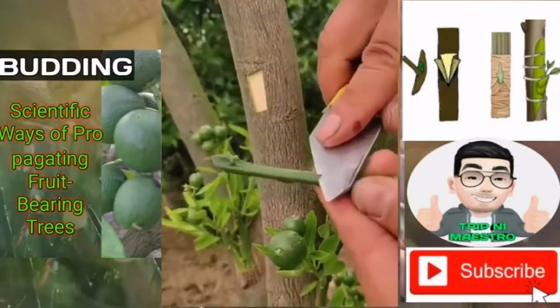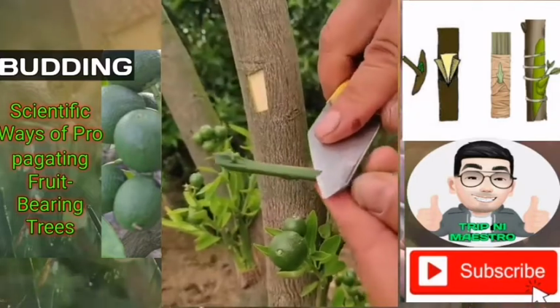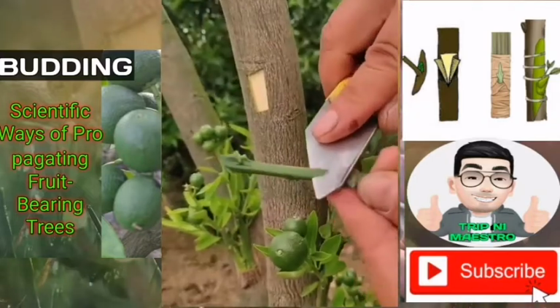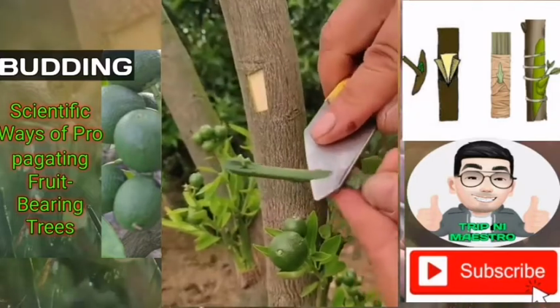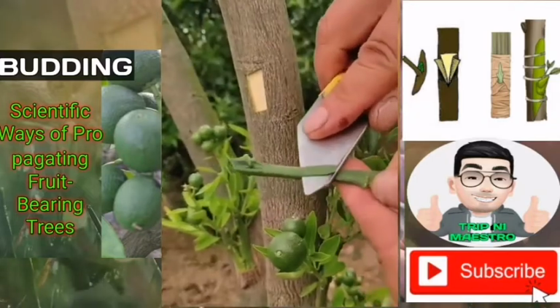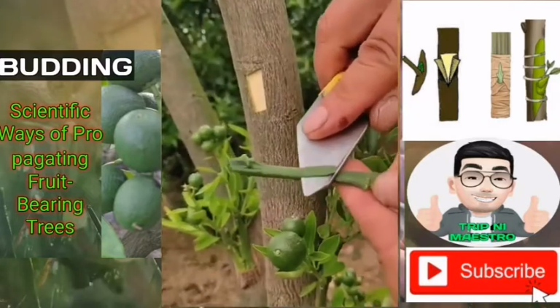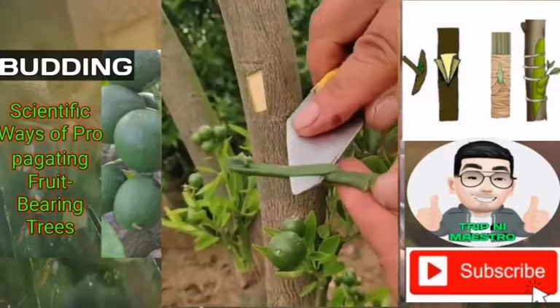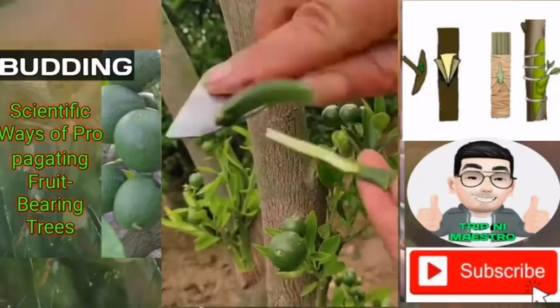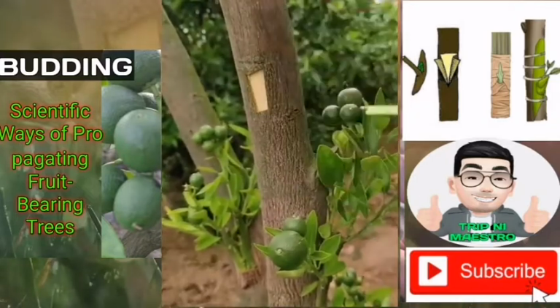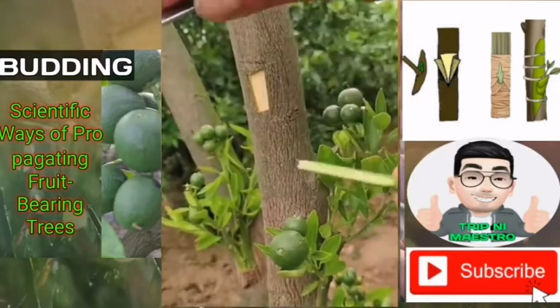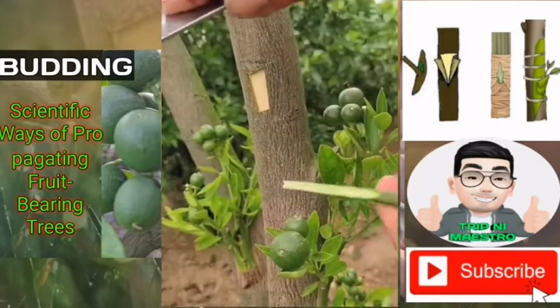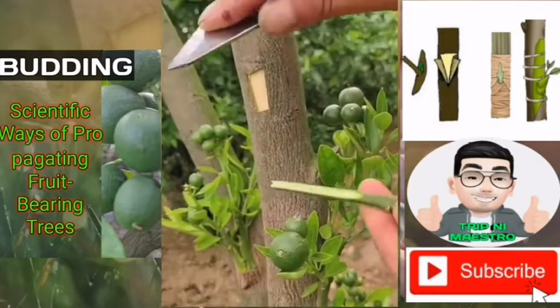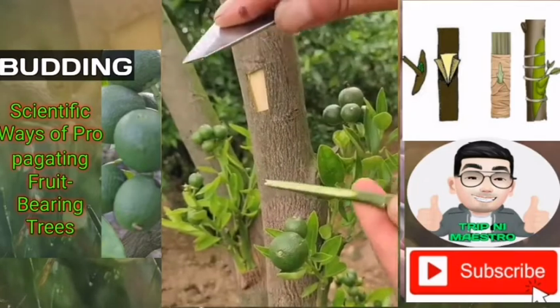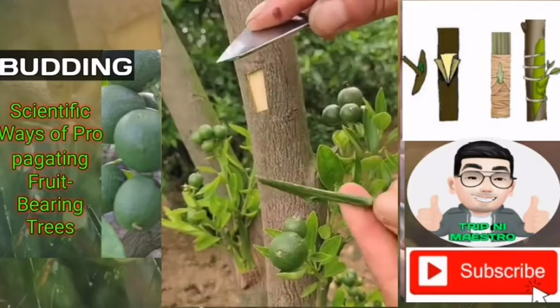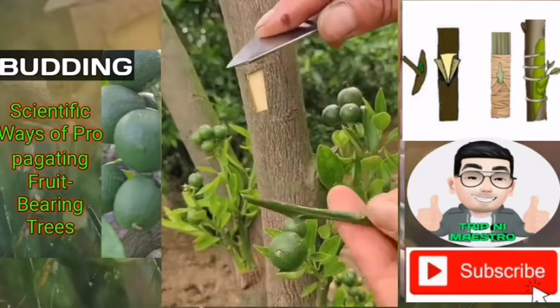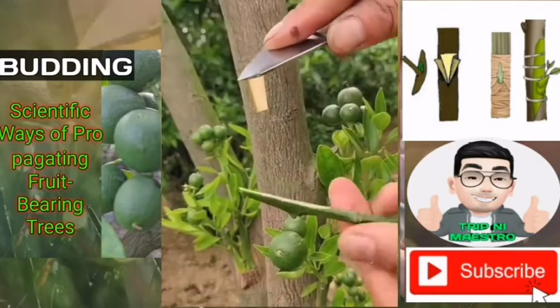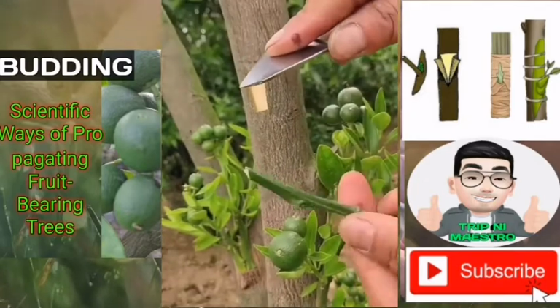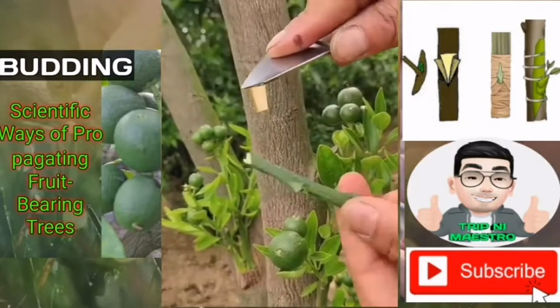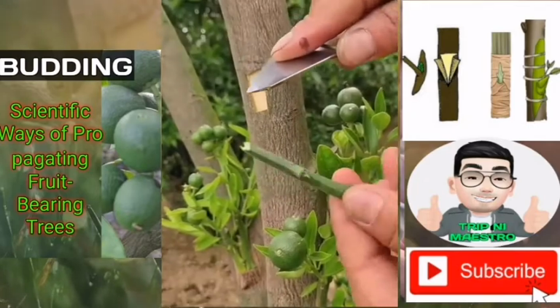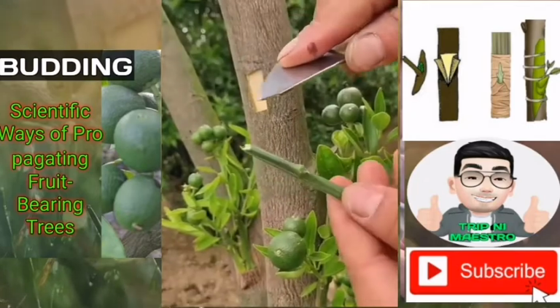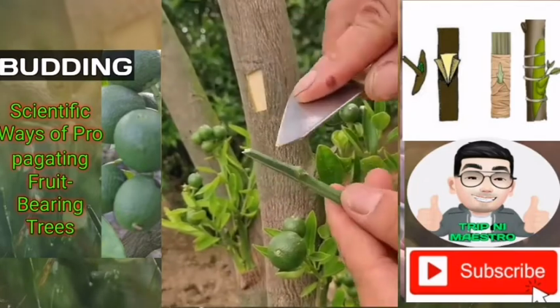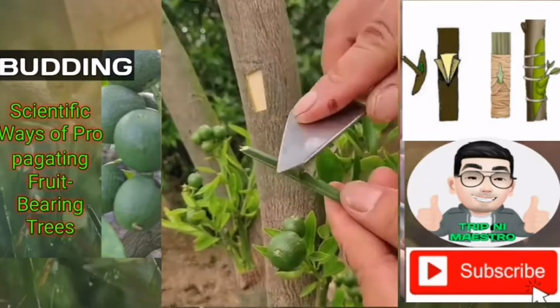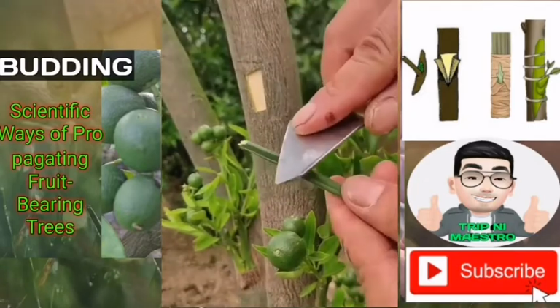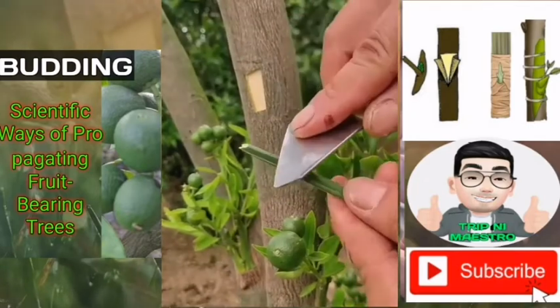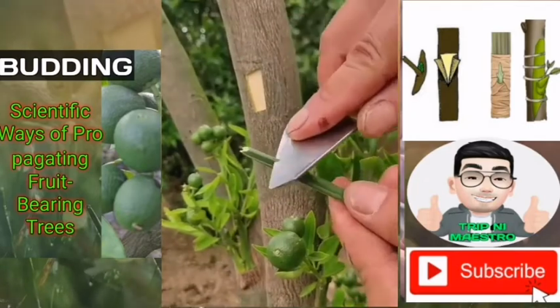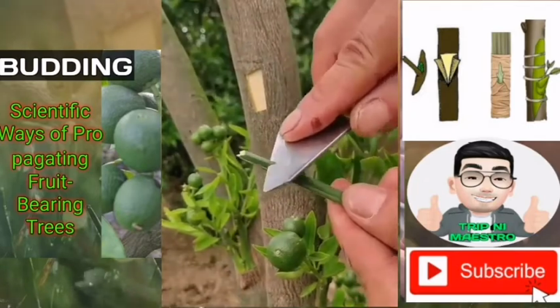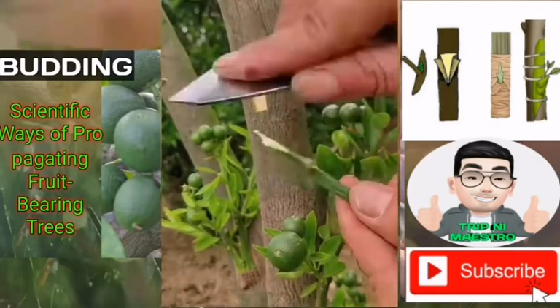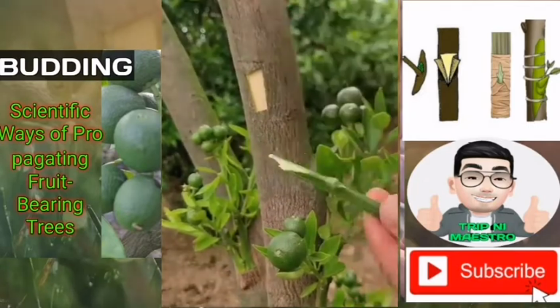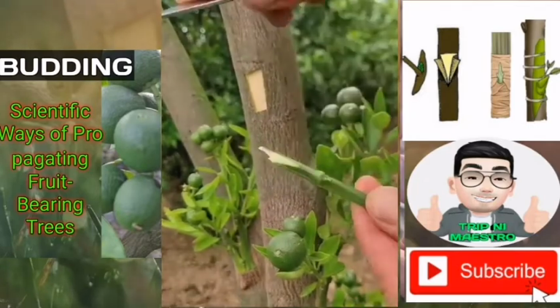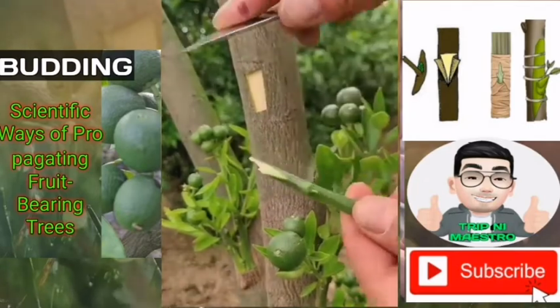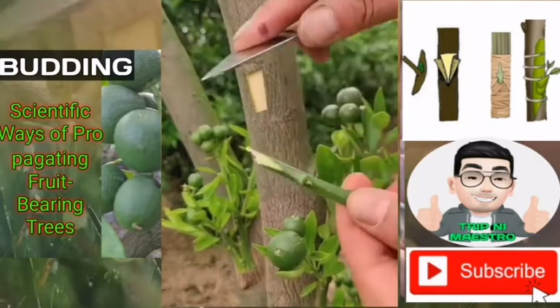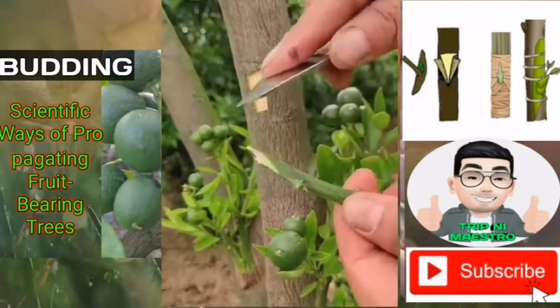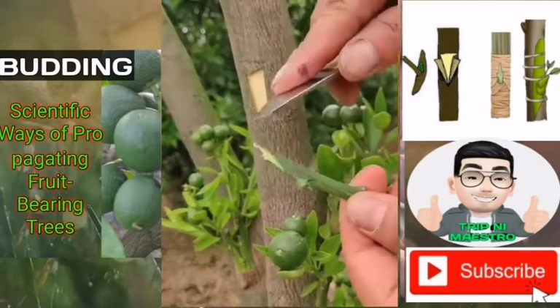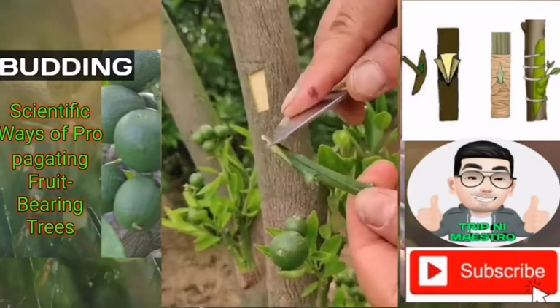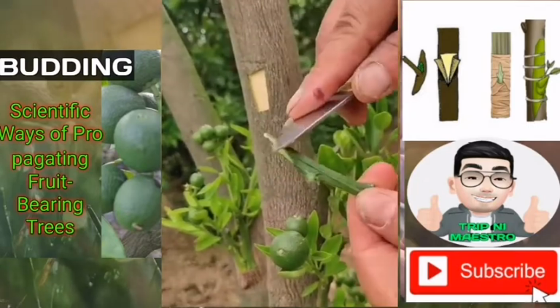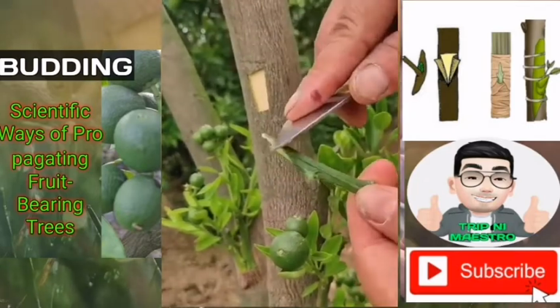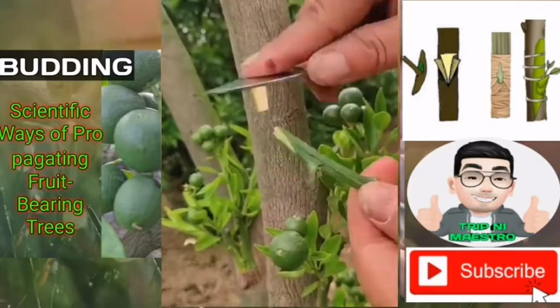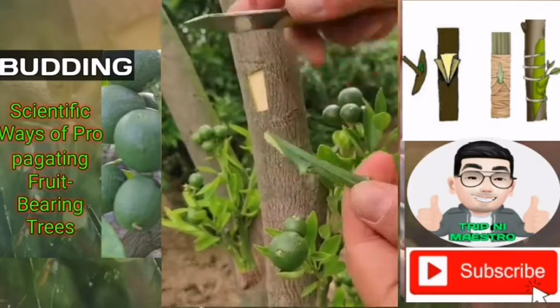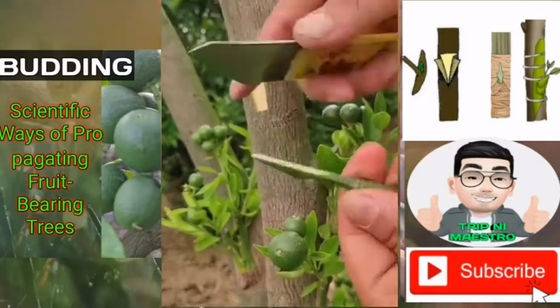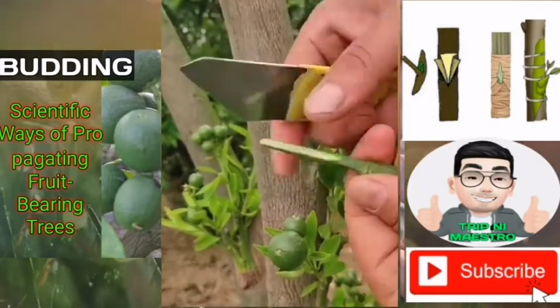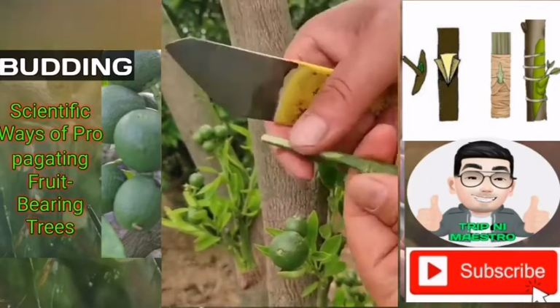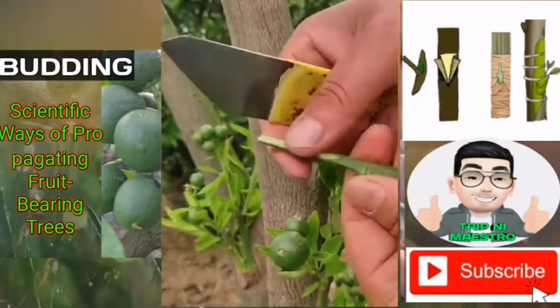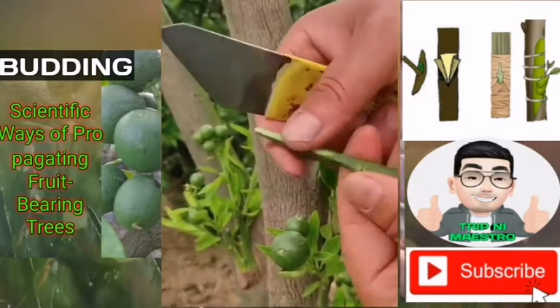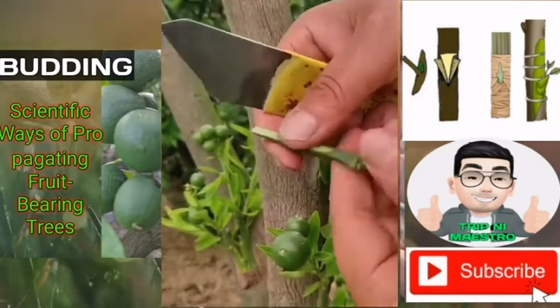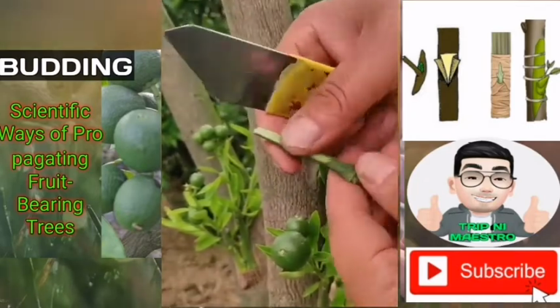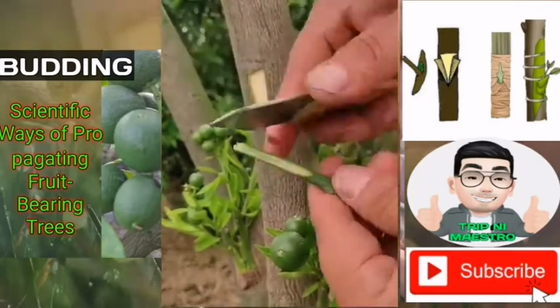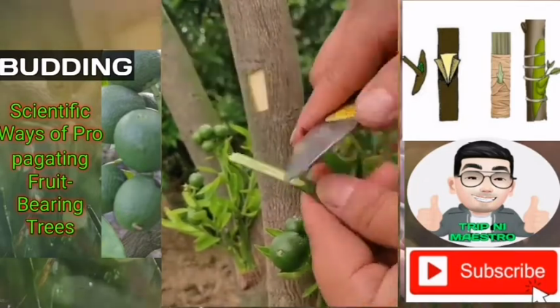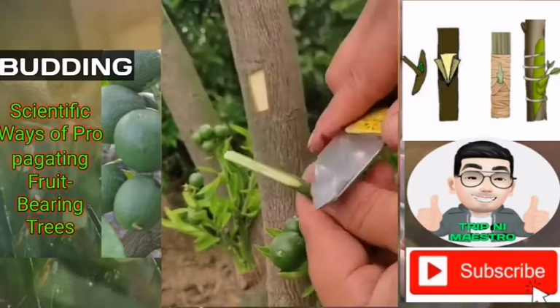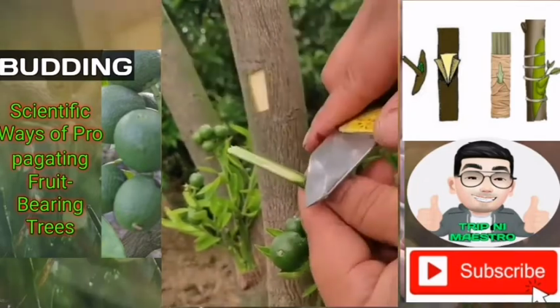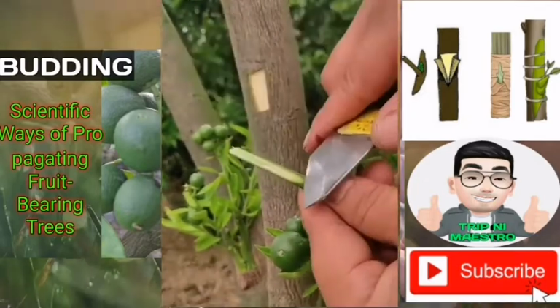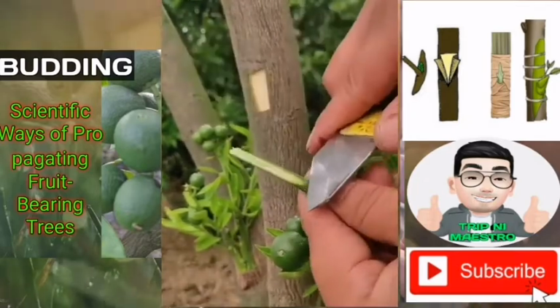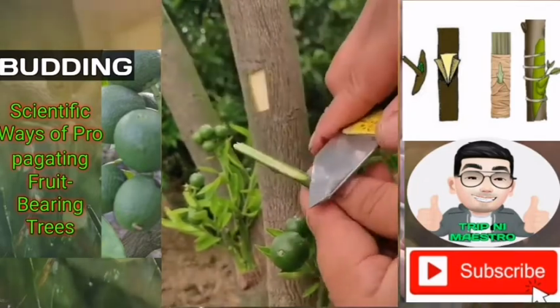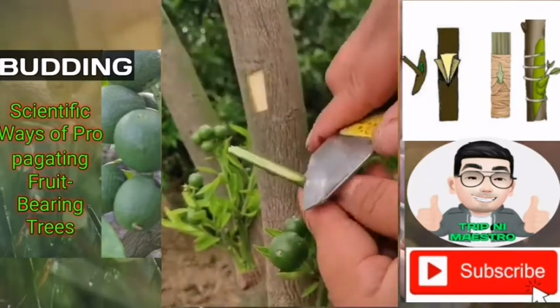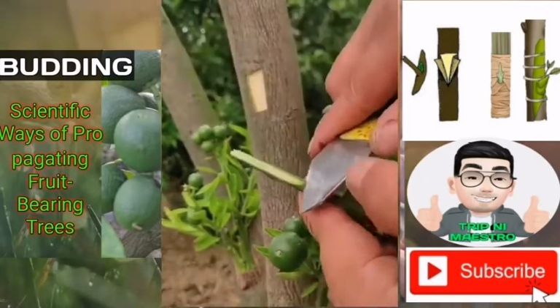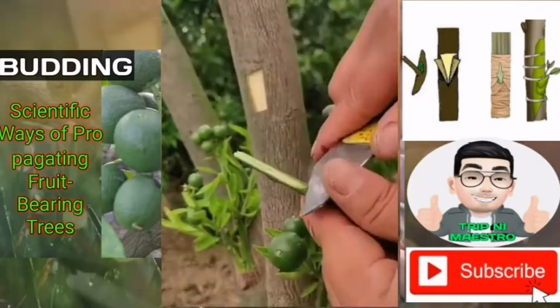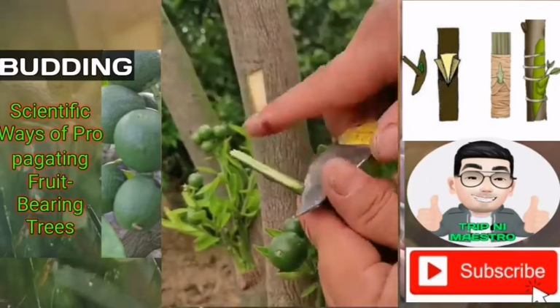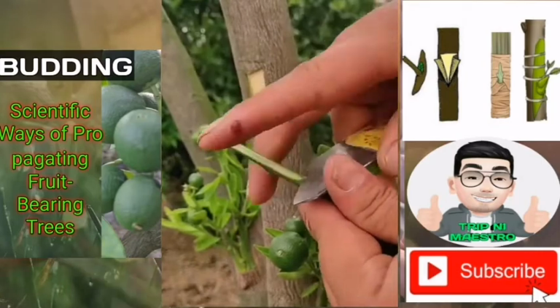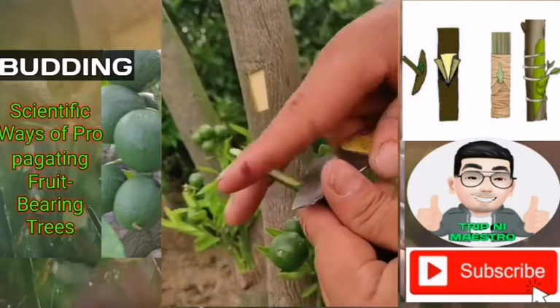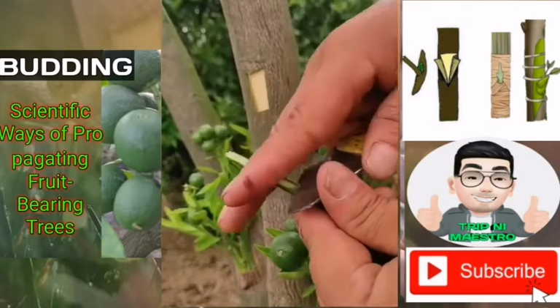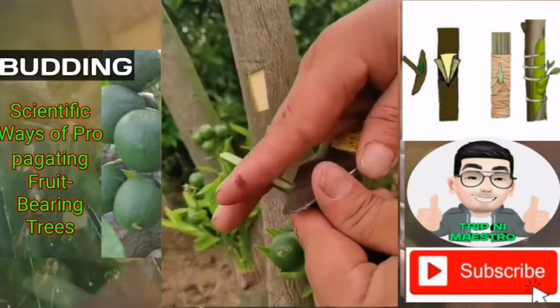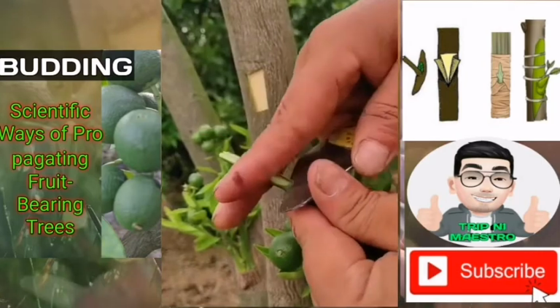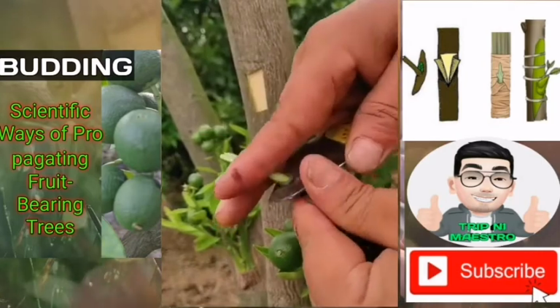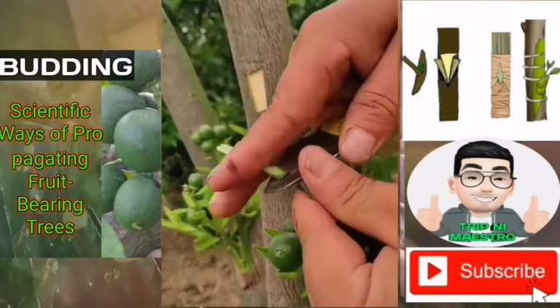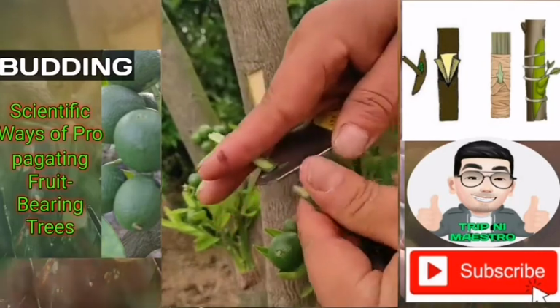On the rootstock, about 15 or more inches from the trunk, make a T-cut across the bark.